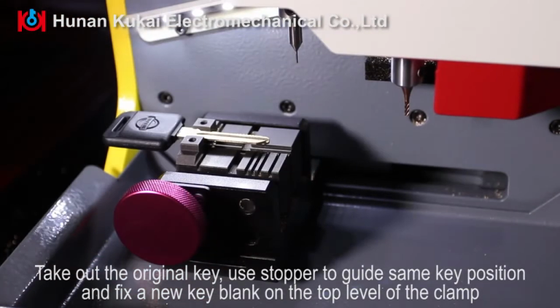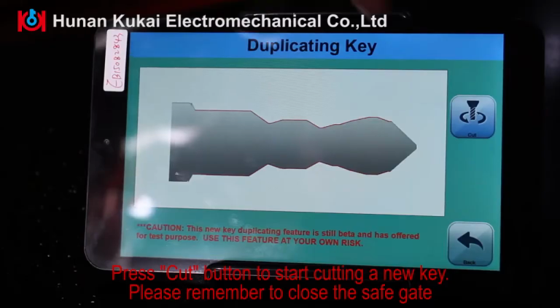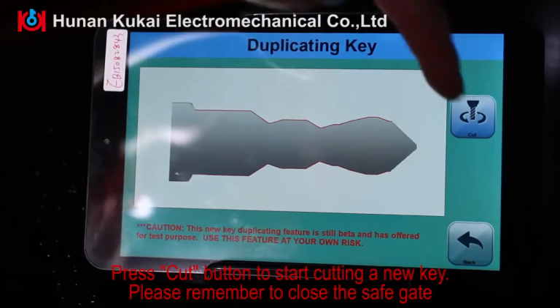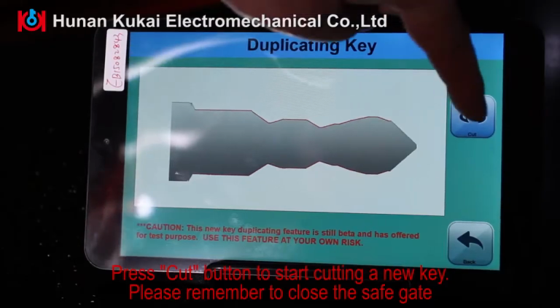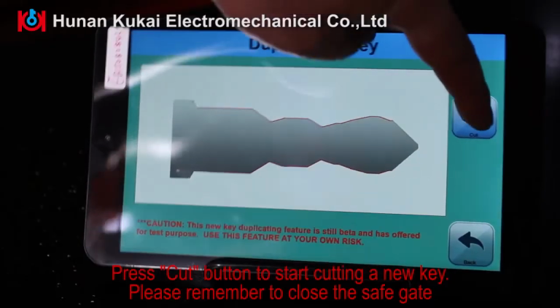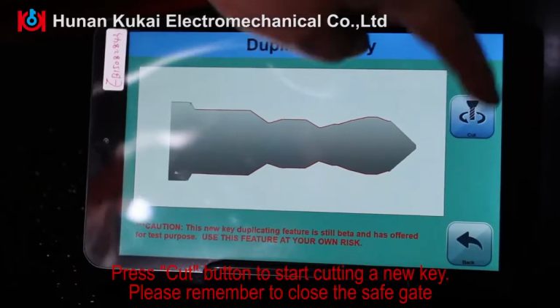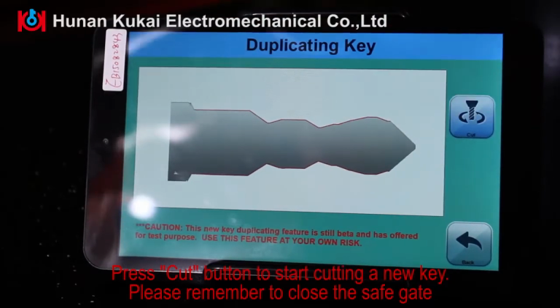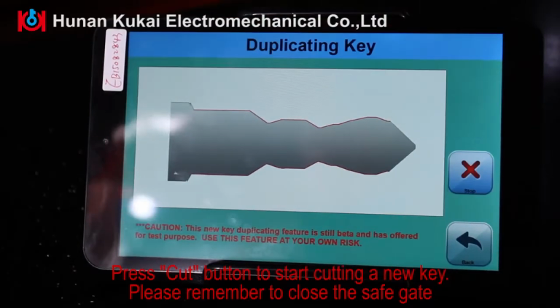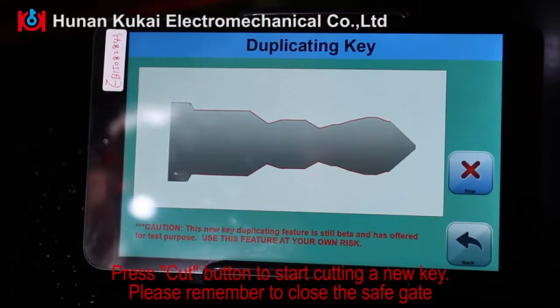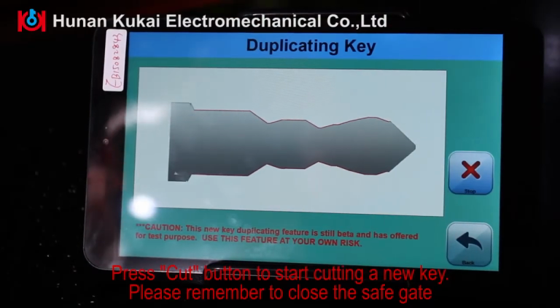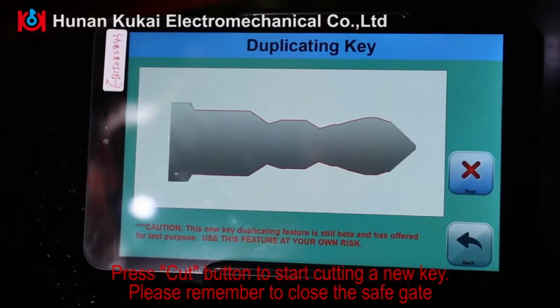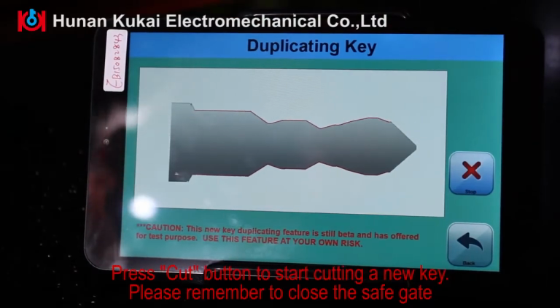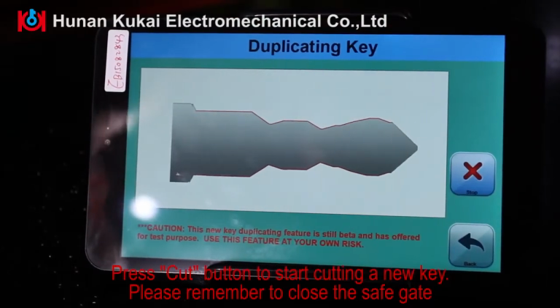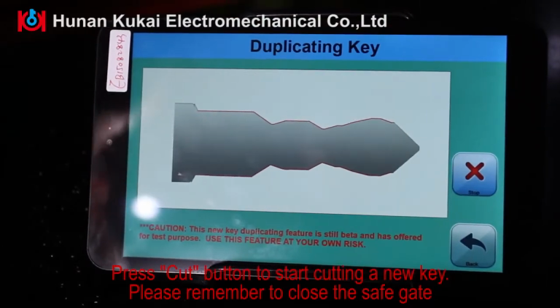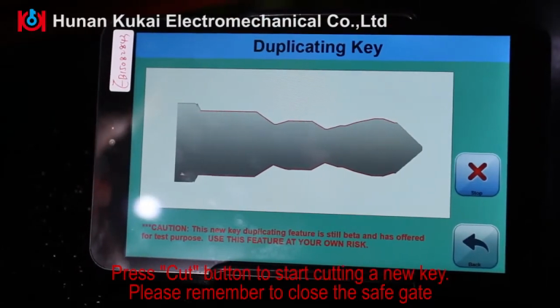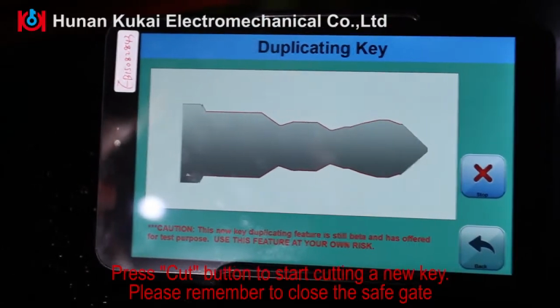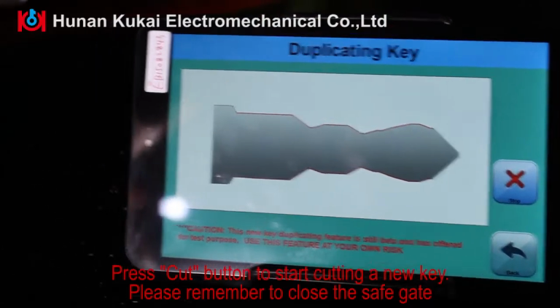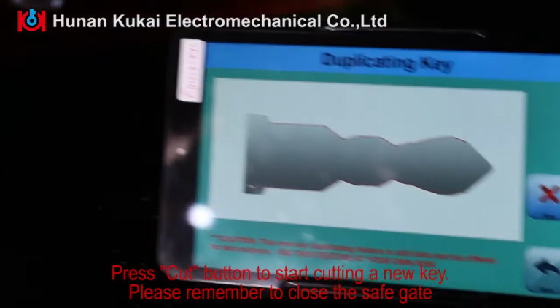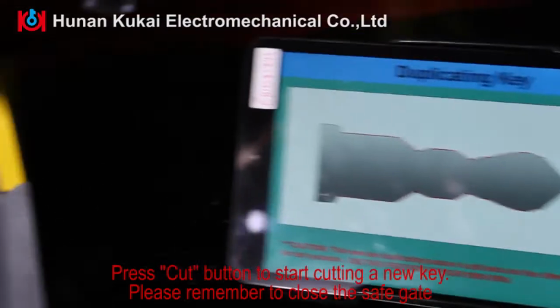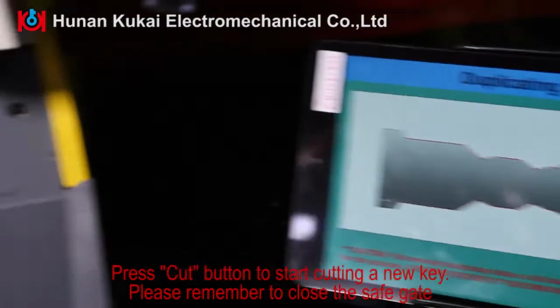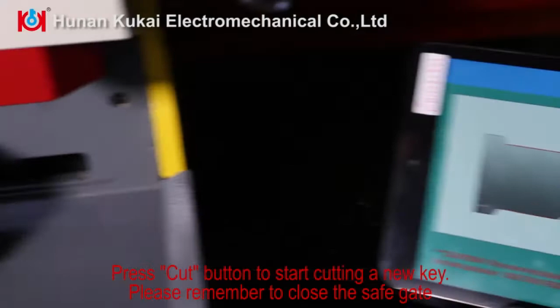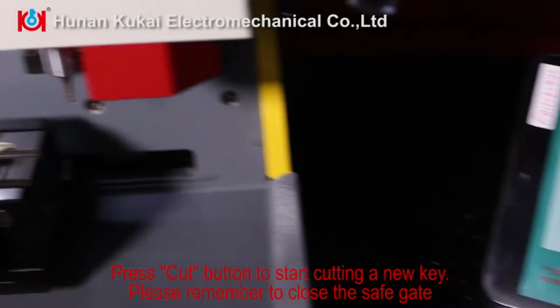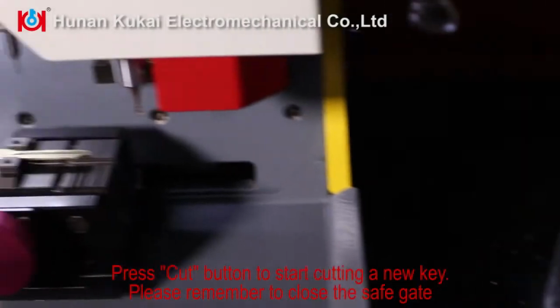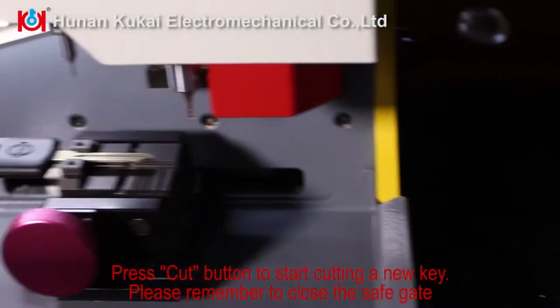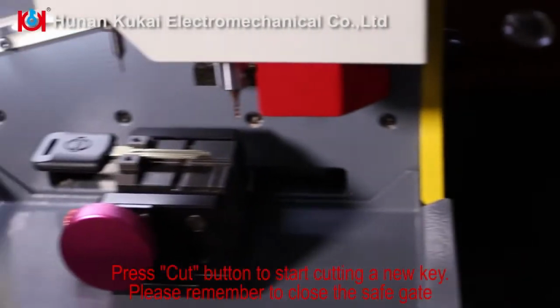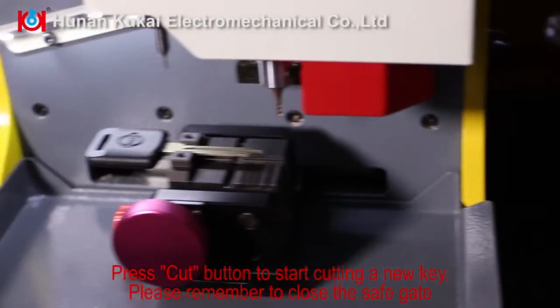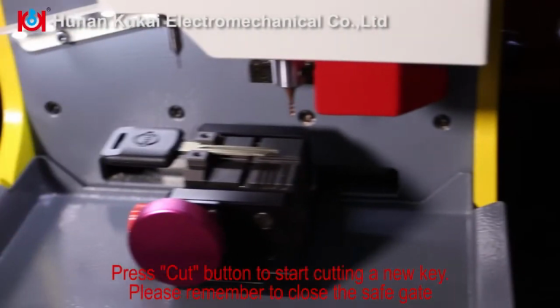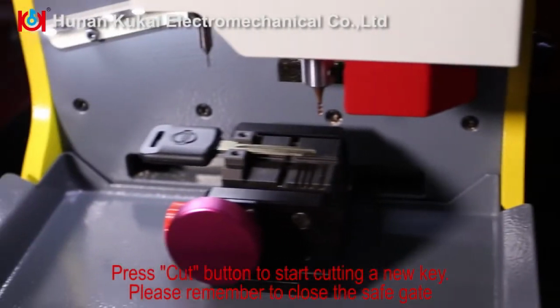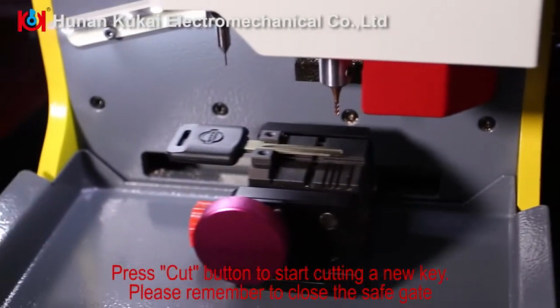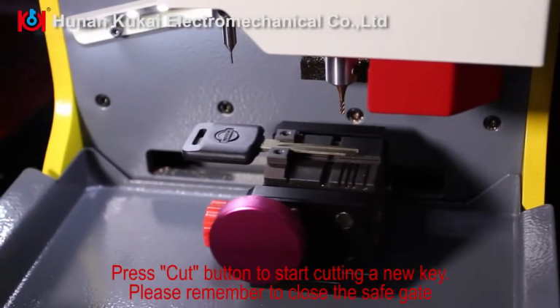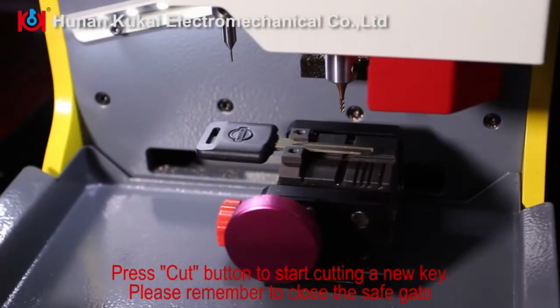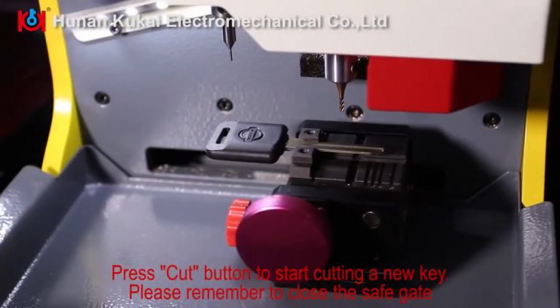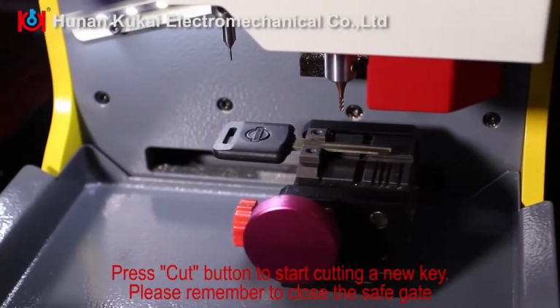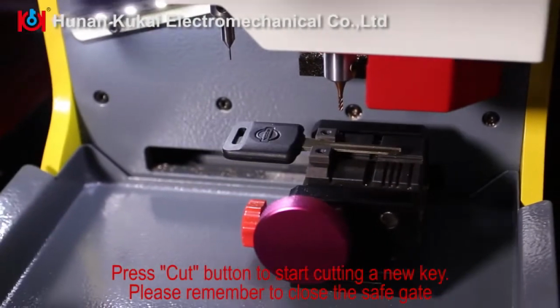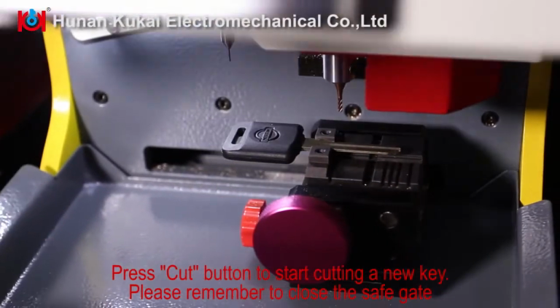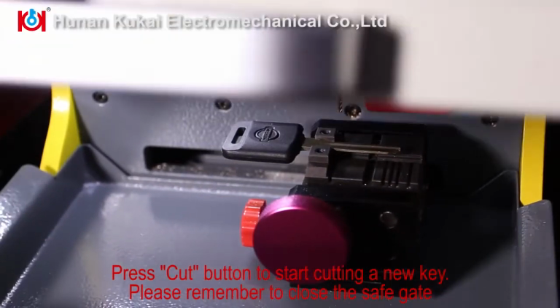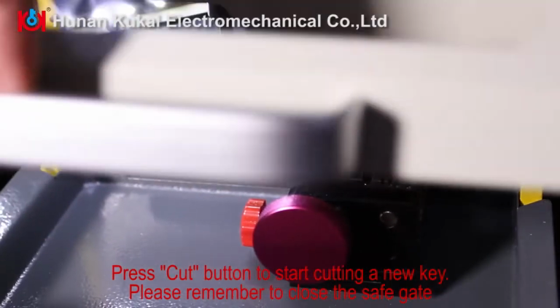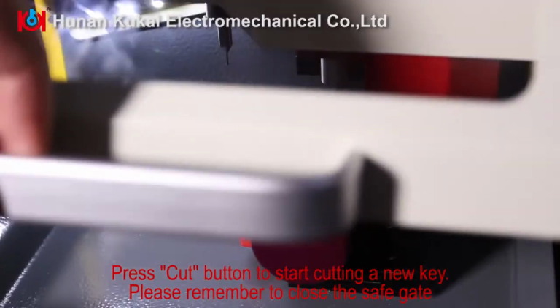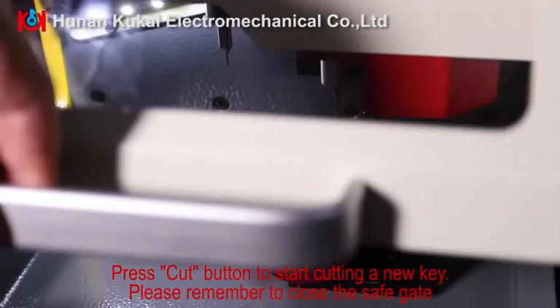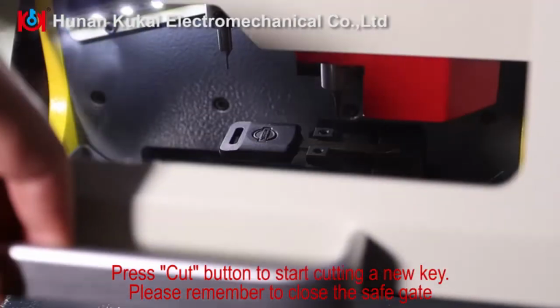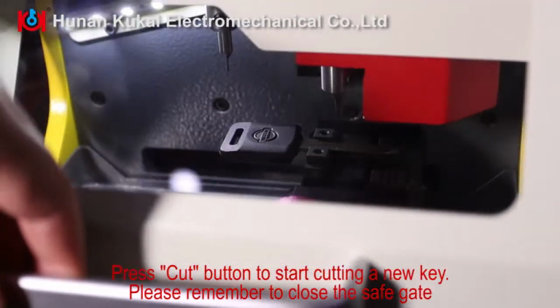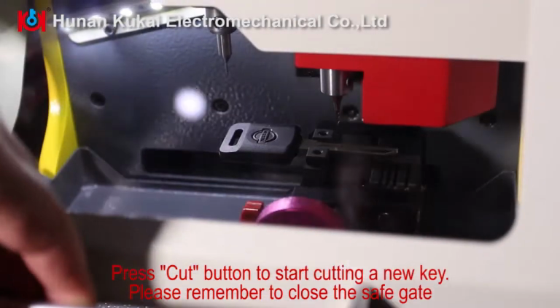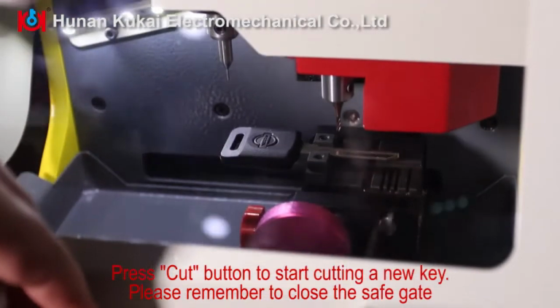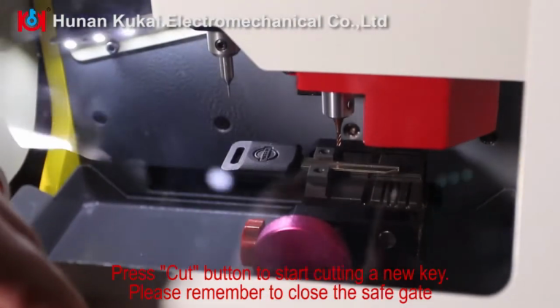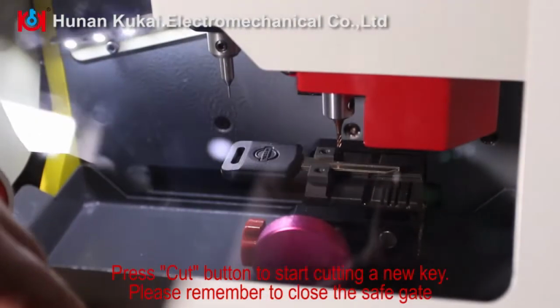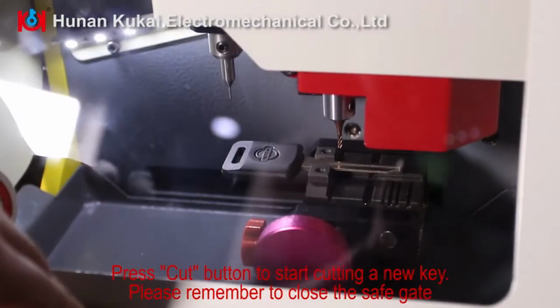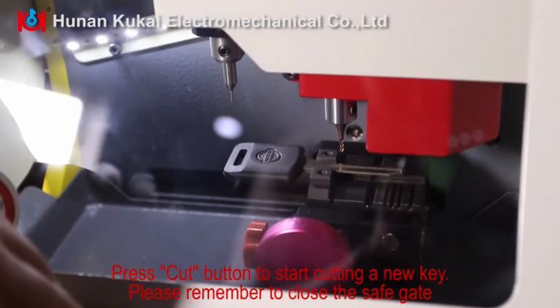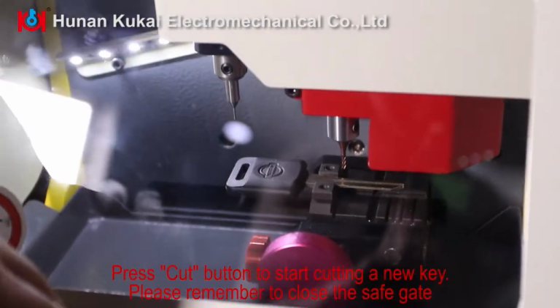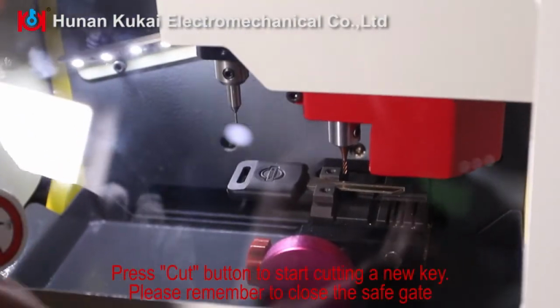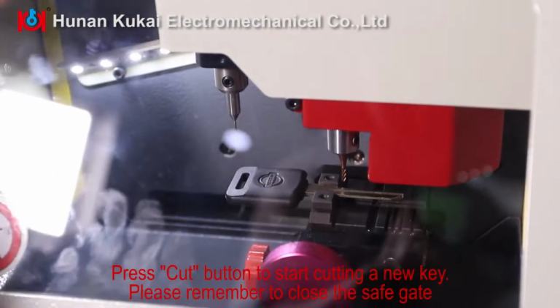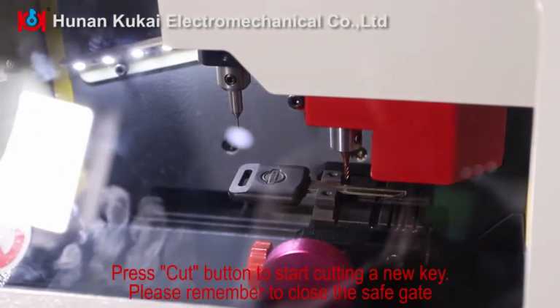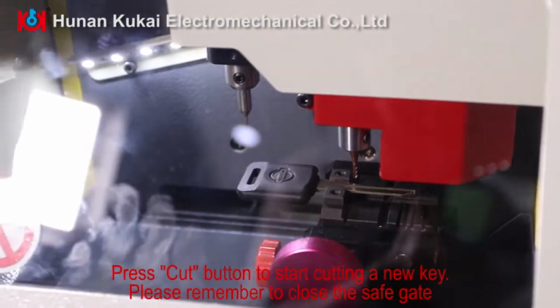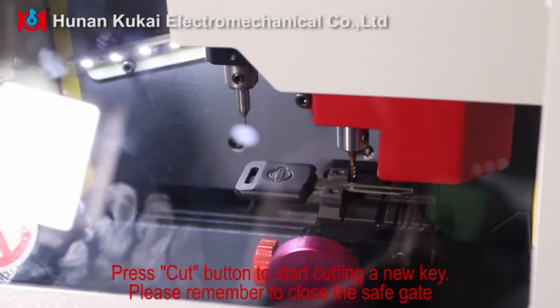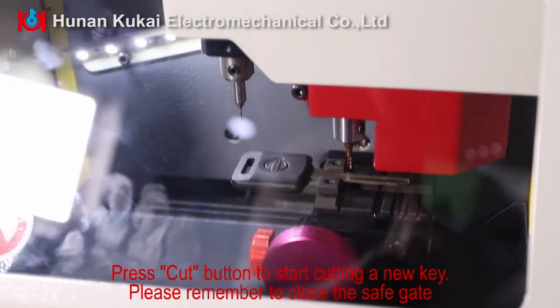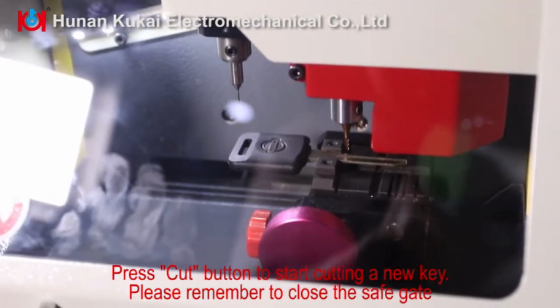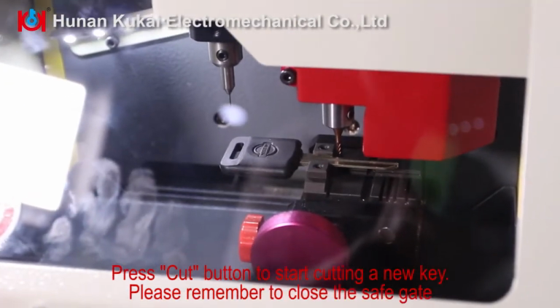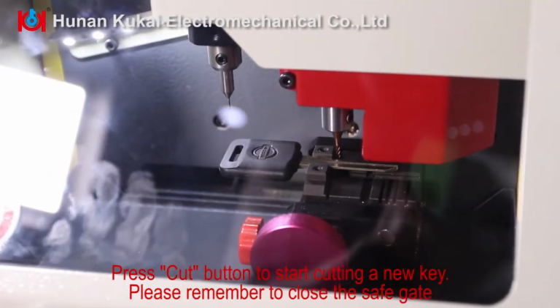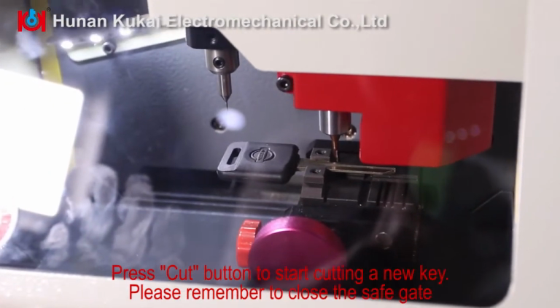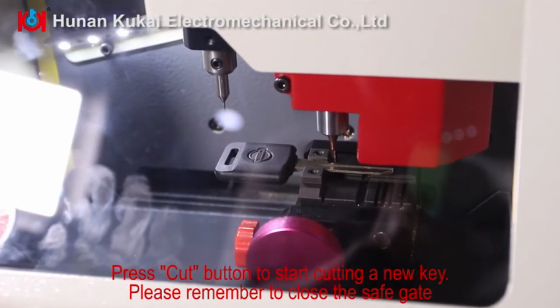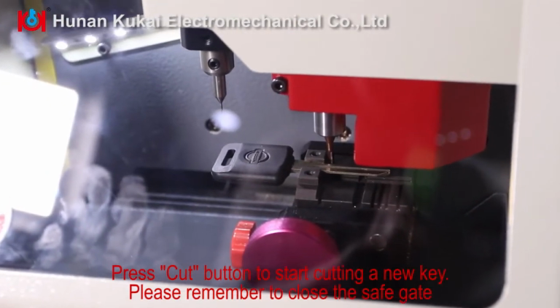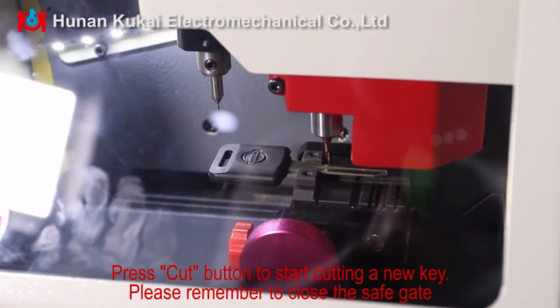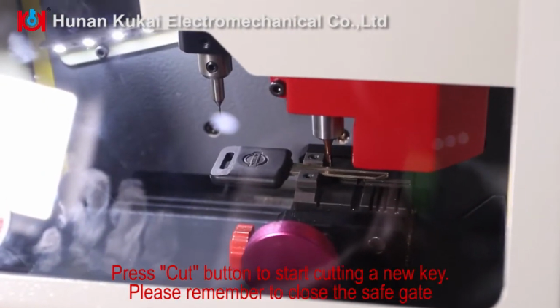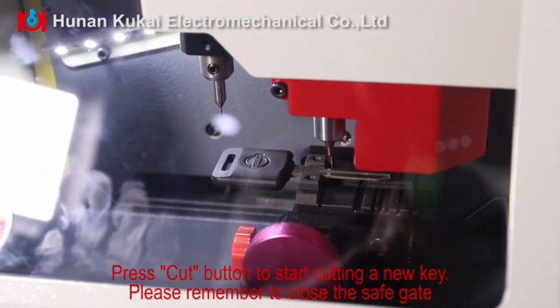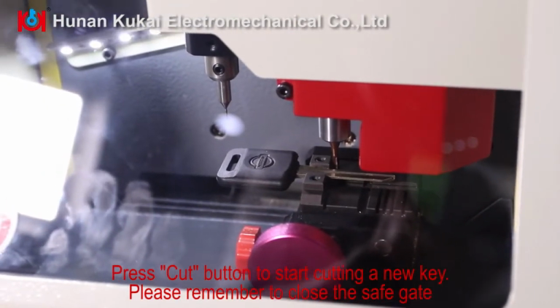Press the Cut Button to start cutting a new key. Please remember to close the safety gate.